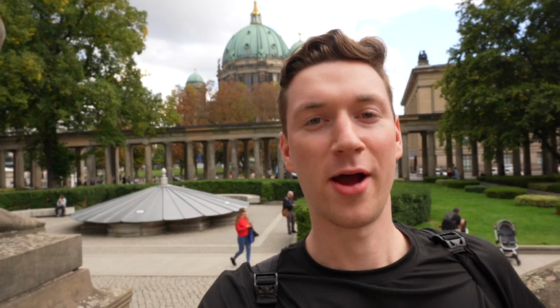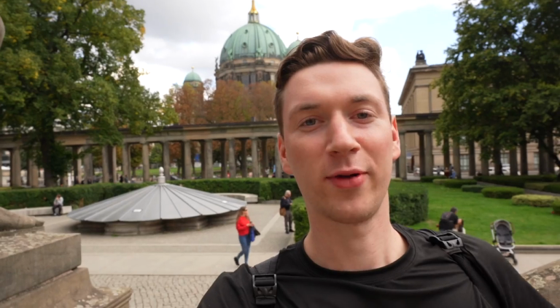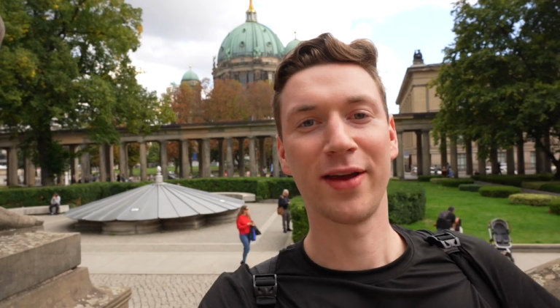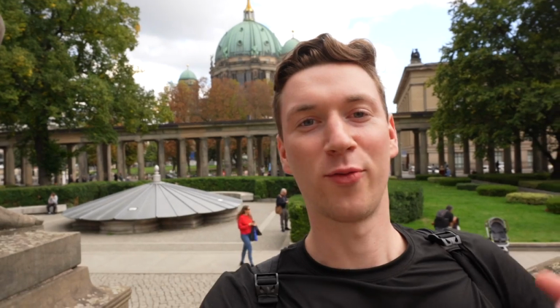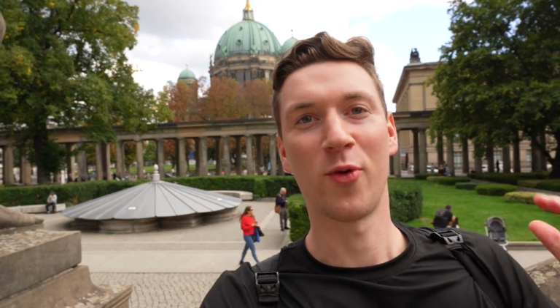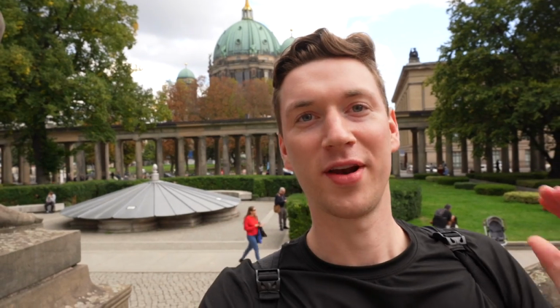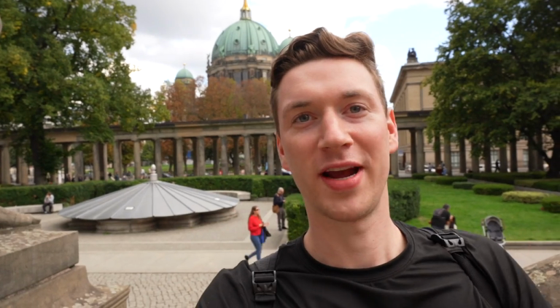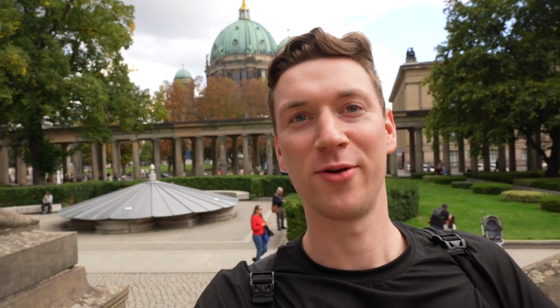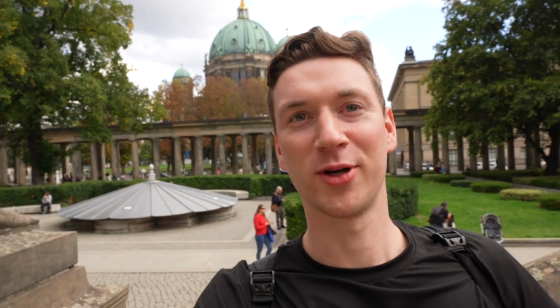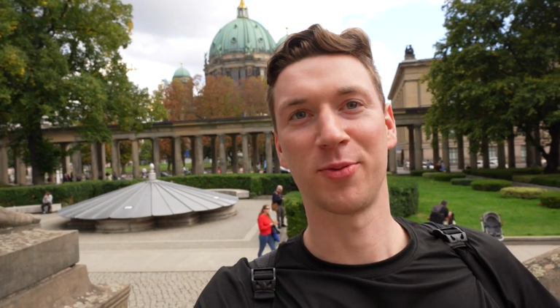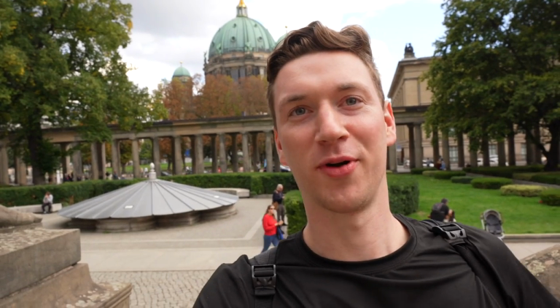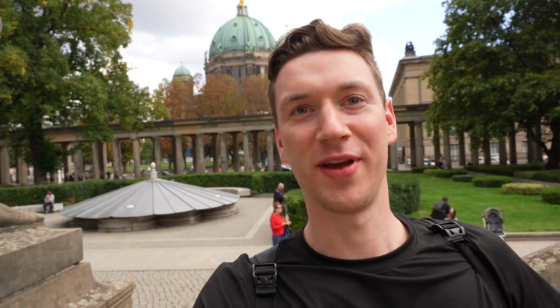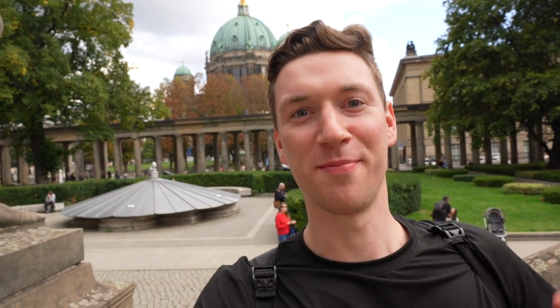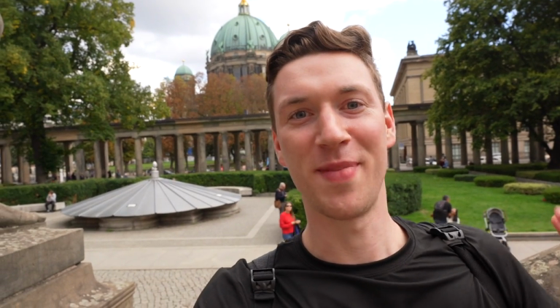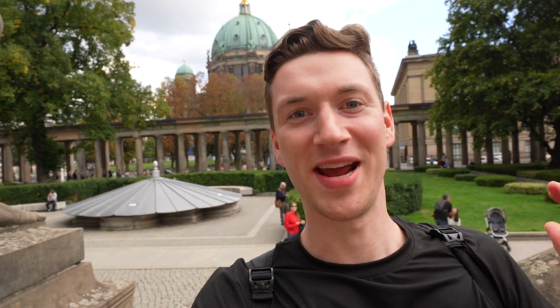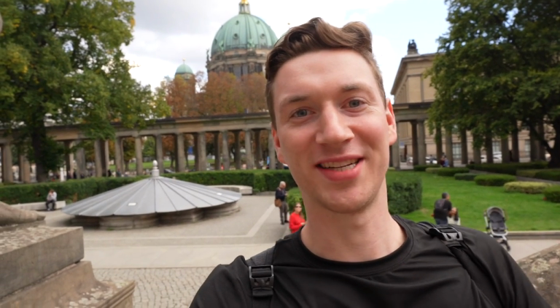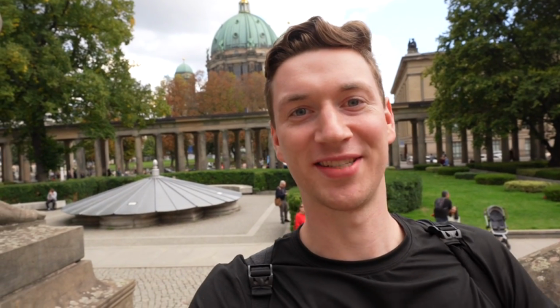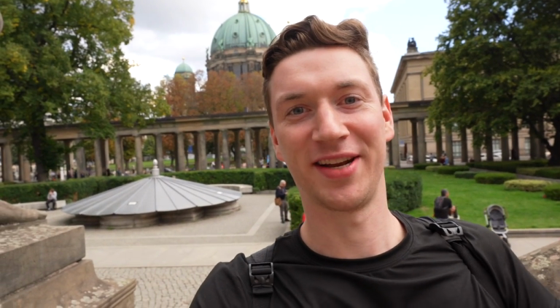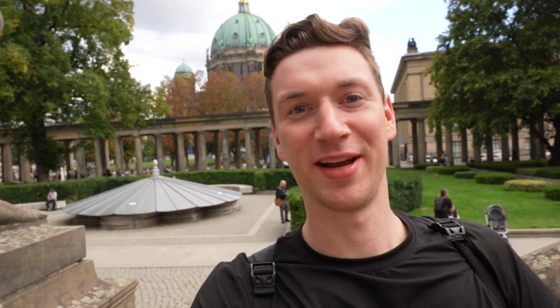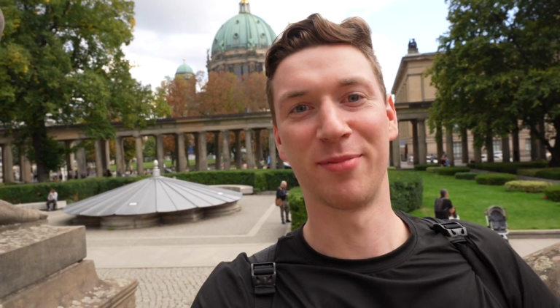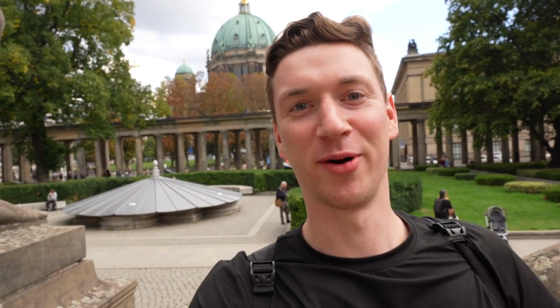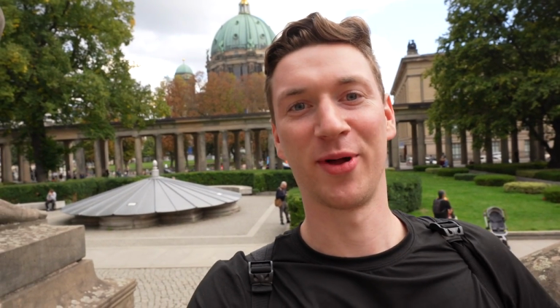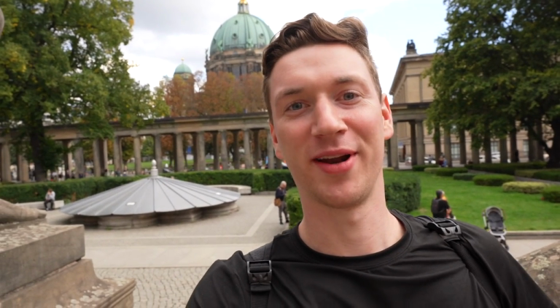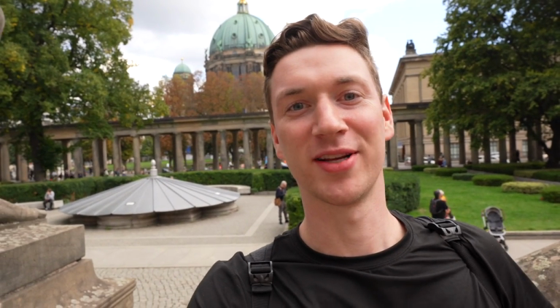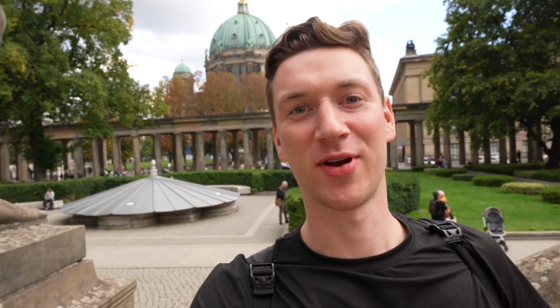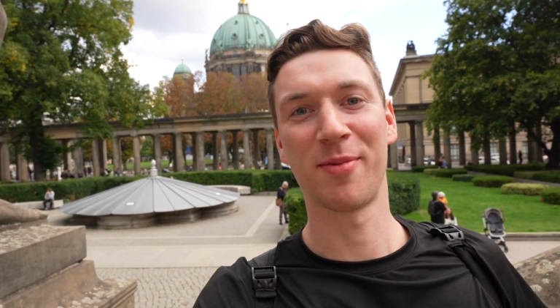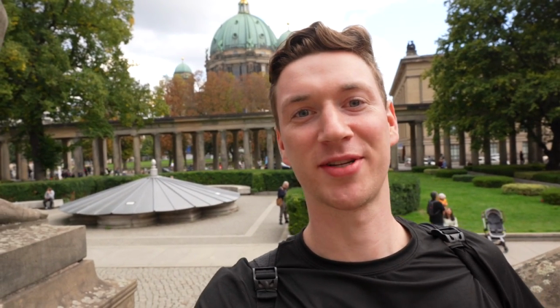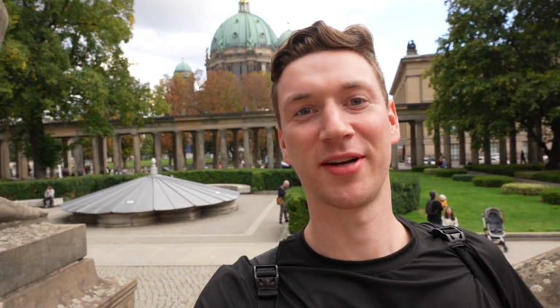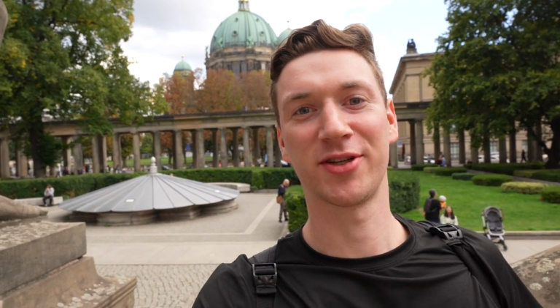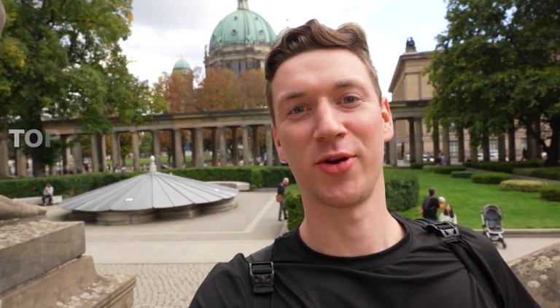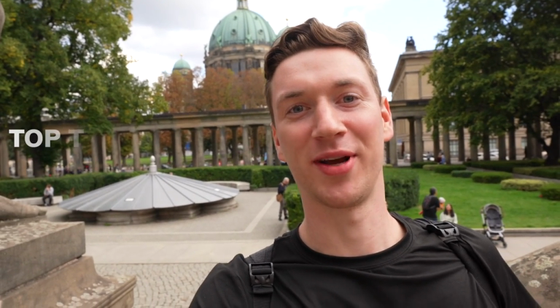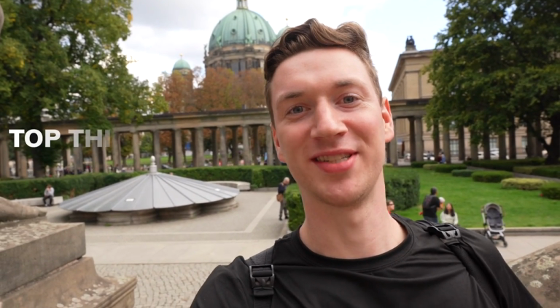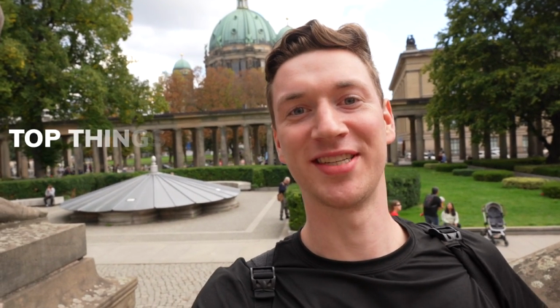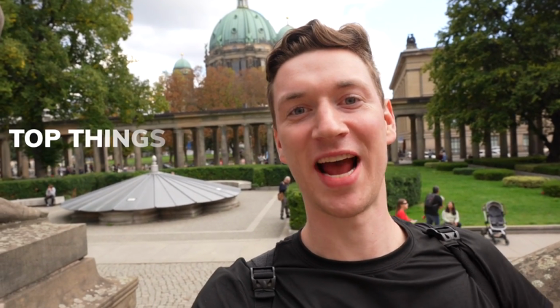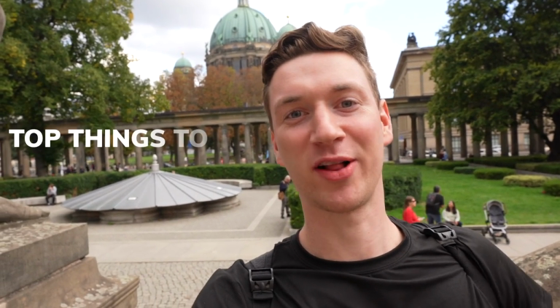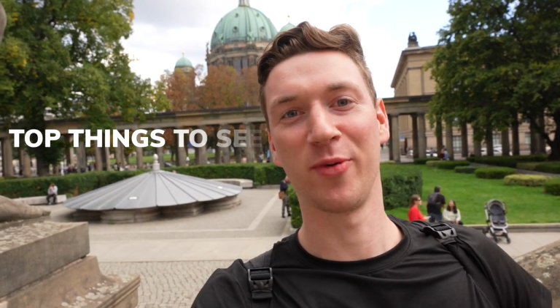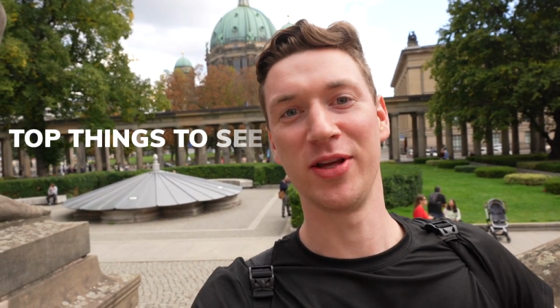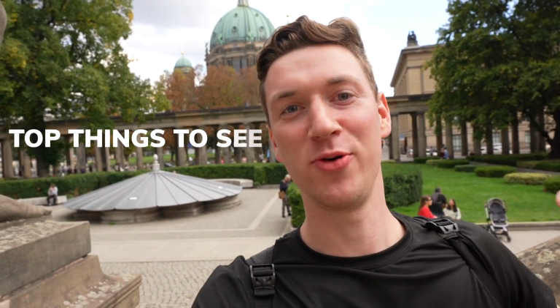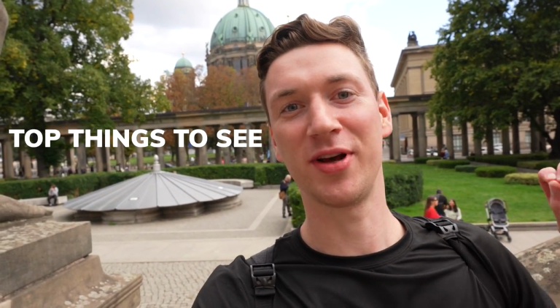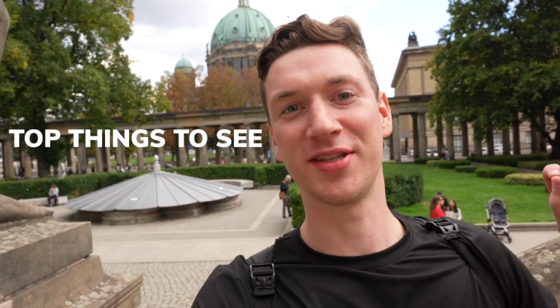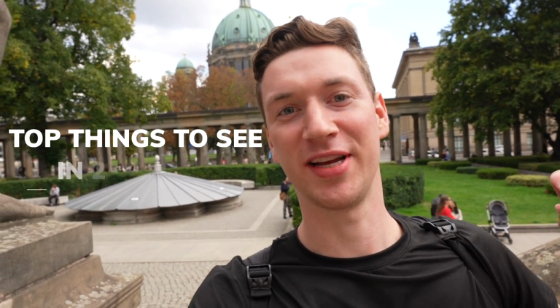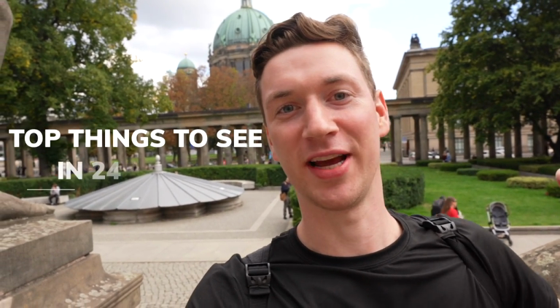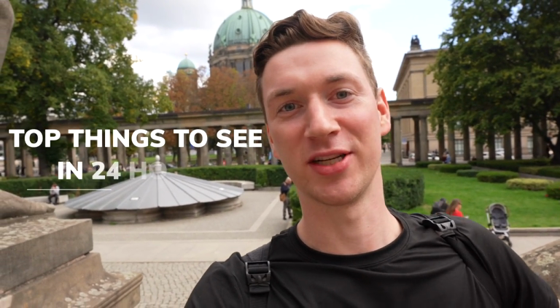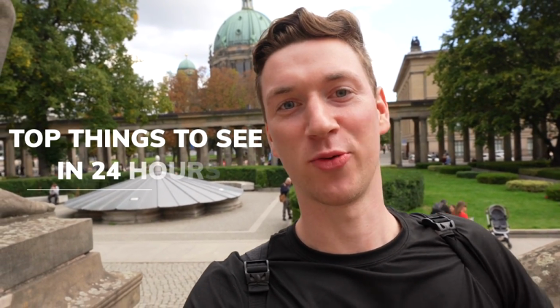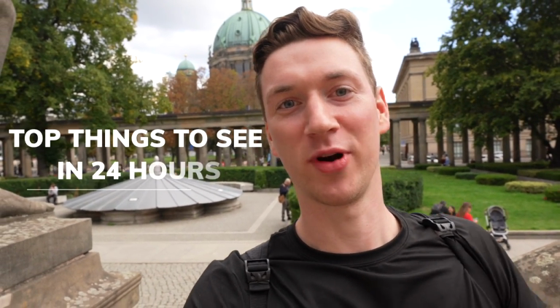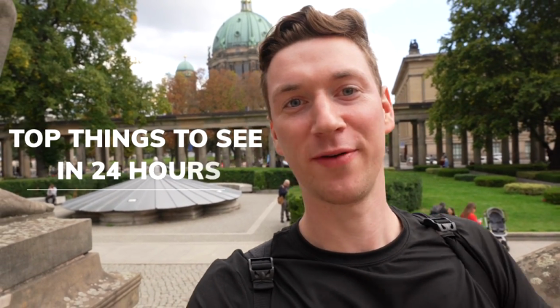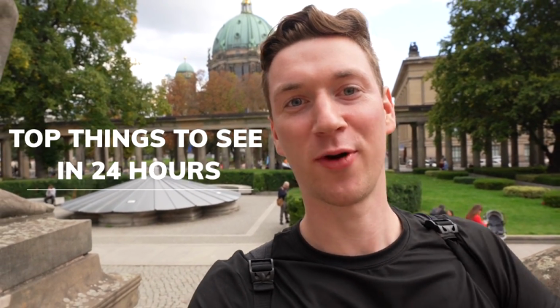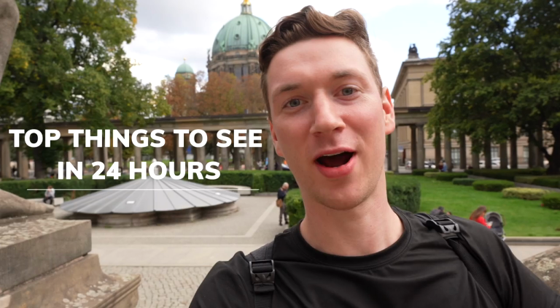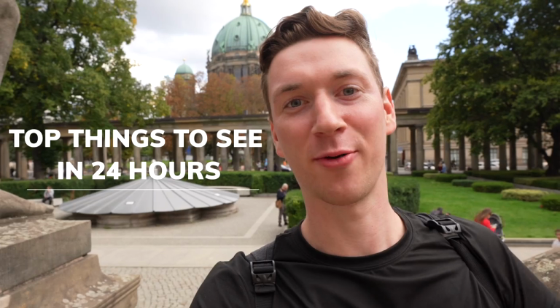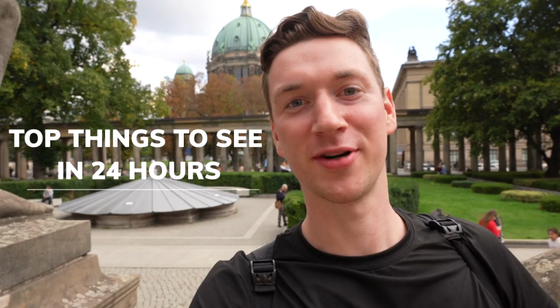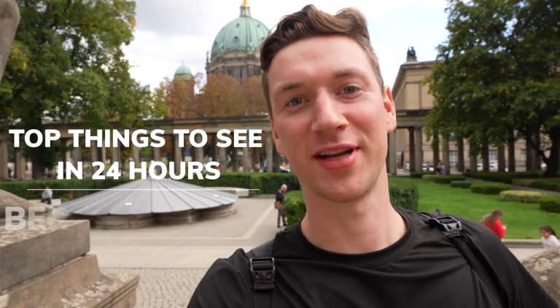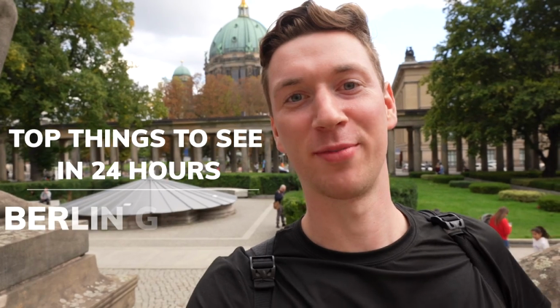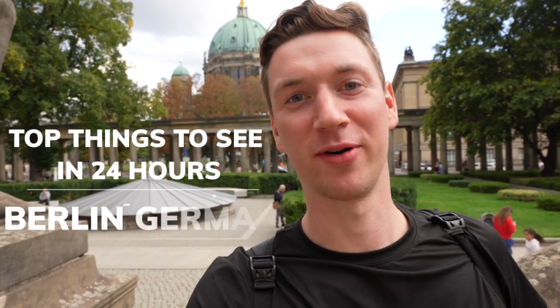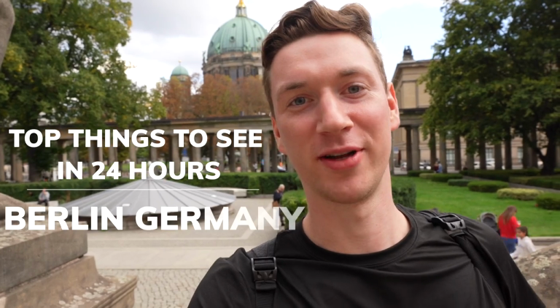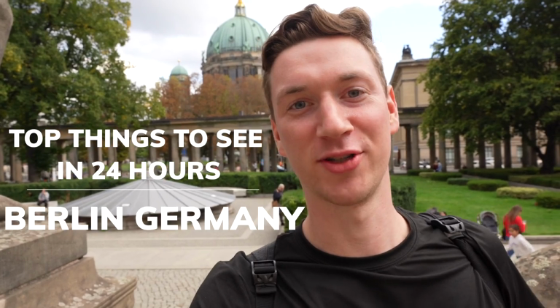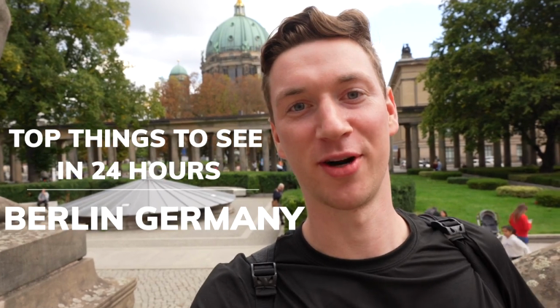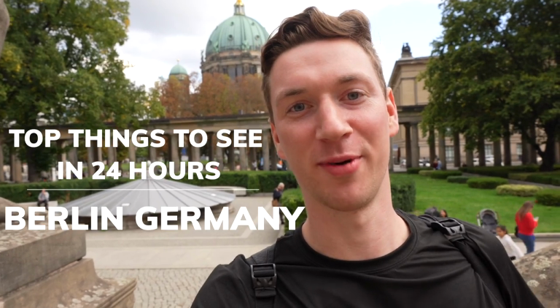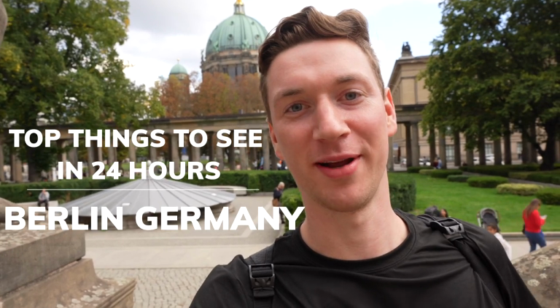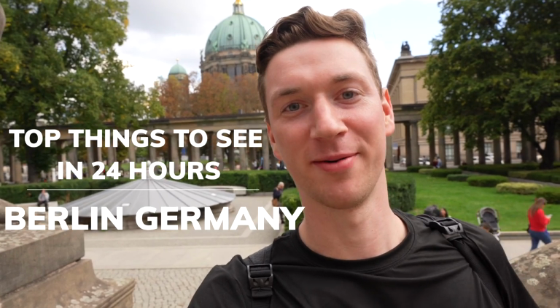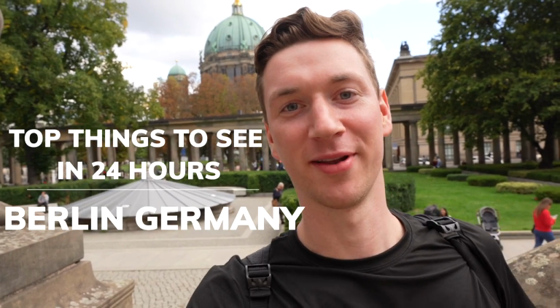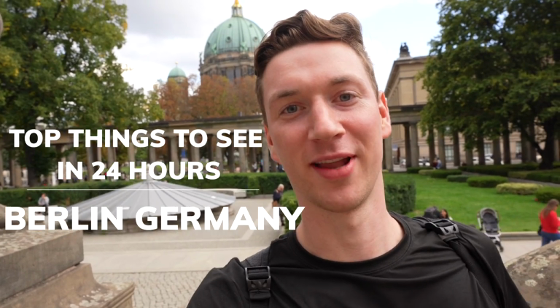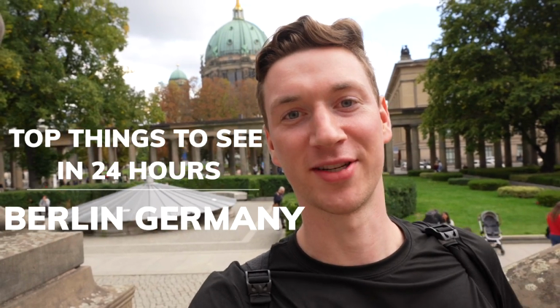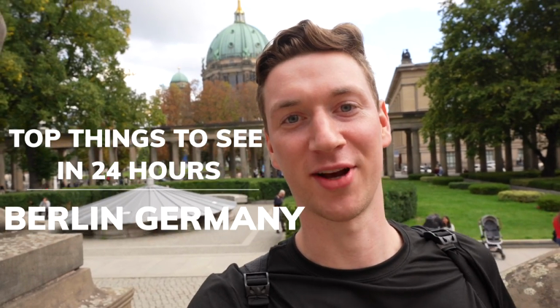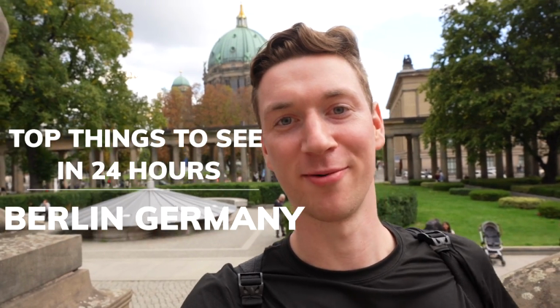I only have one day to explore the amazing city of Berlin, so I'm excited to show you exactly what you can see in 24 hours in Berlin, Germany. Let's go!